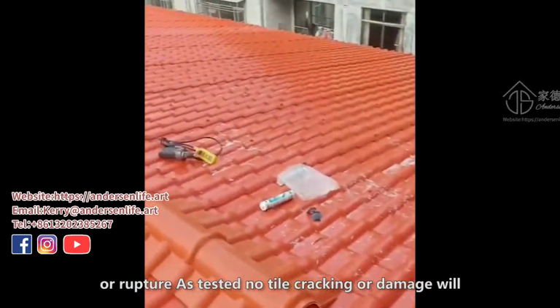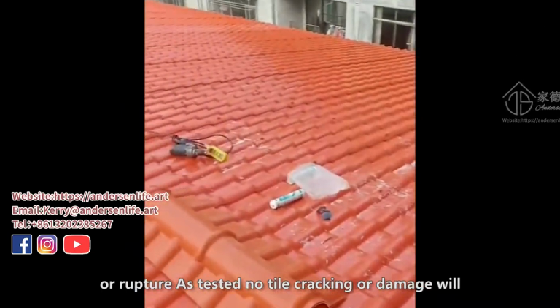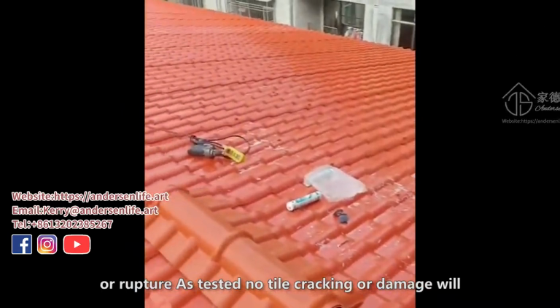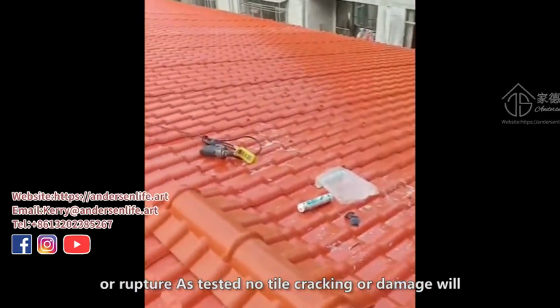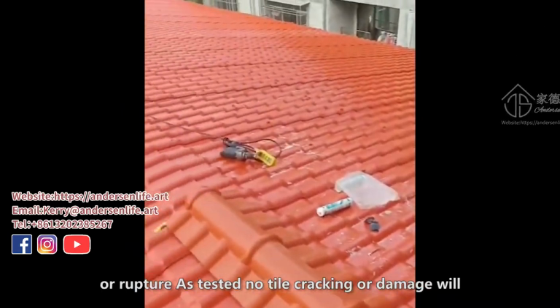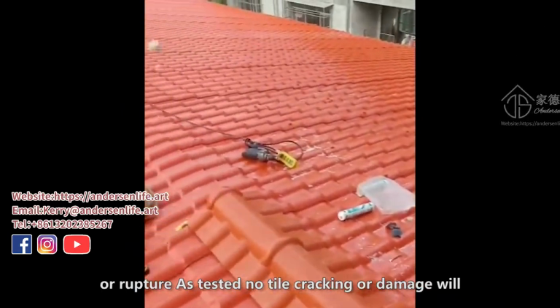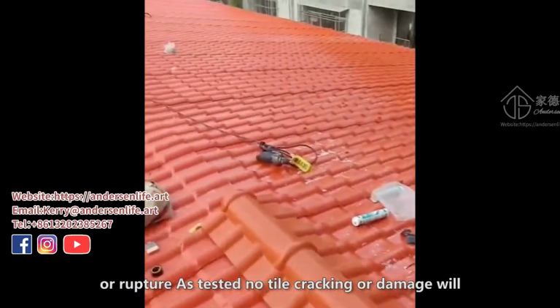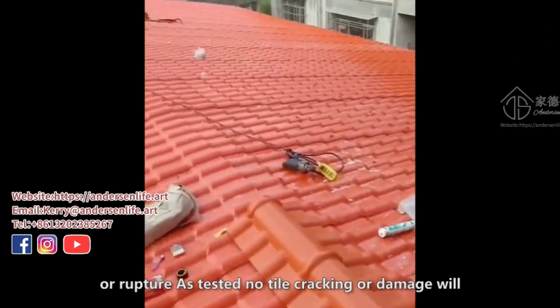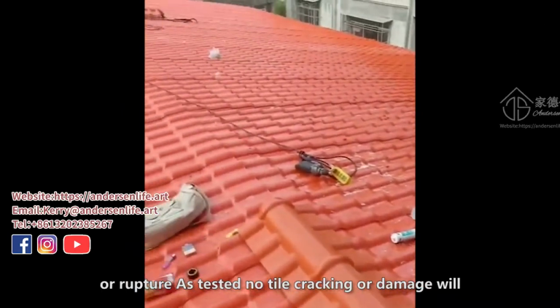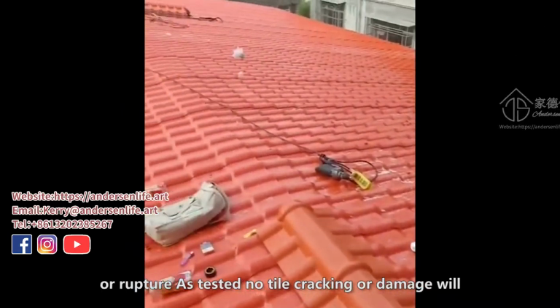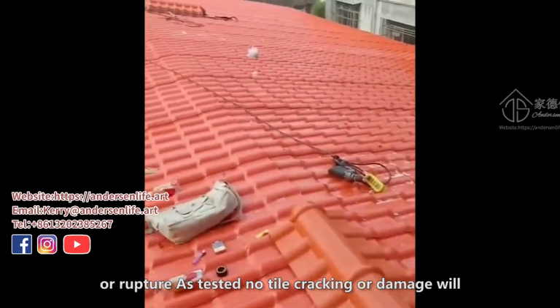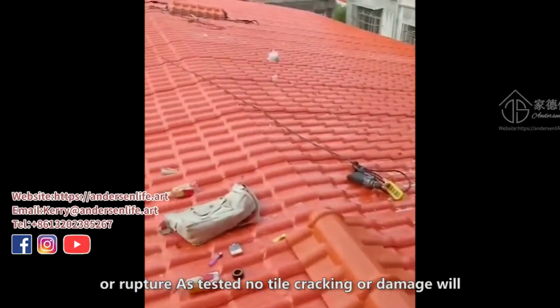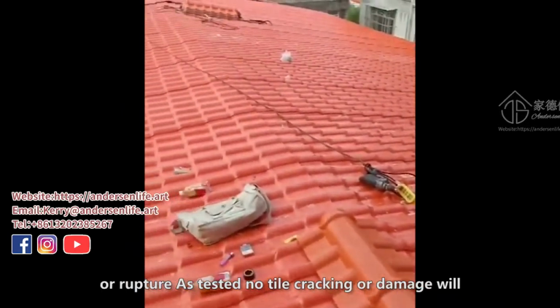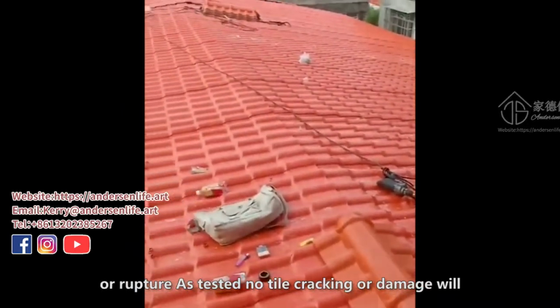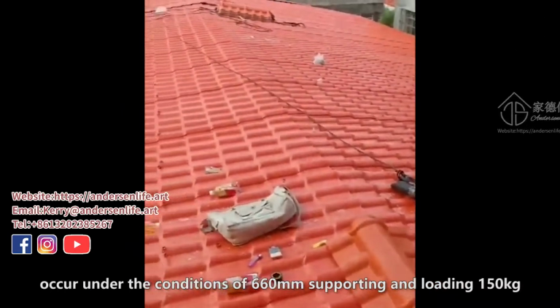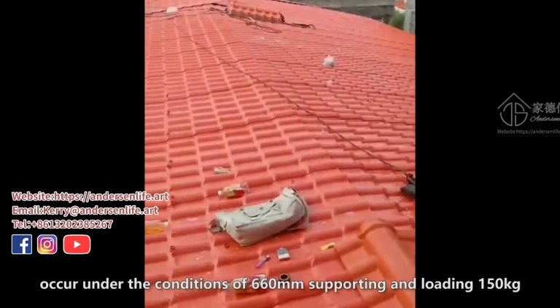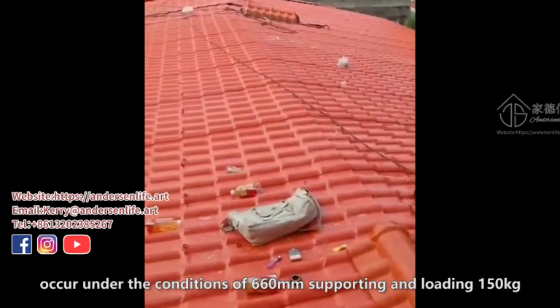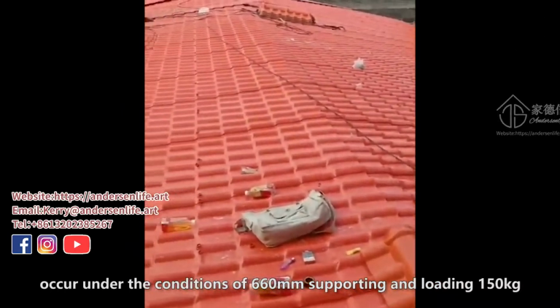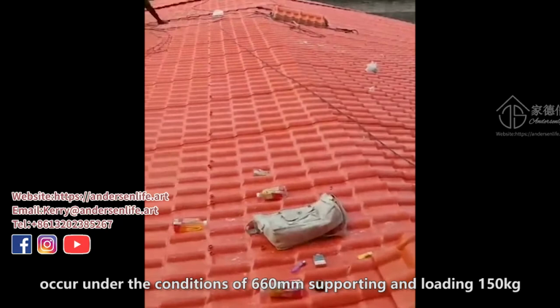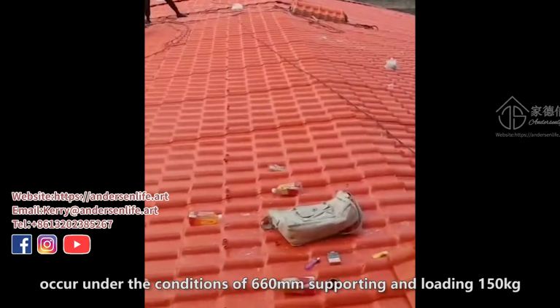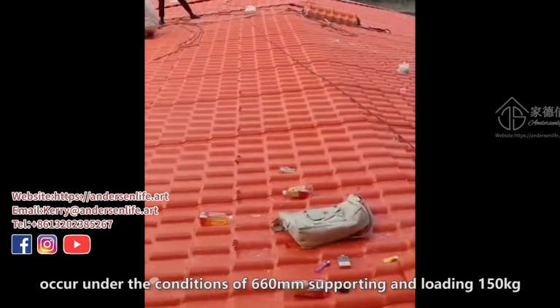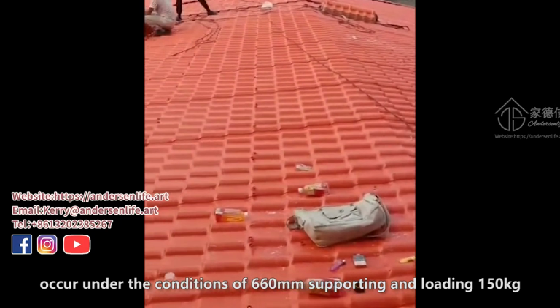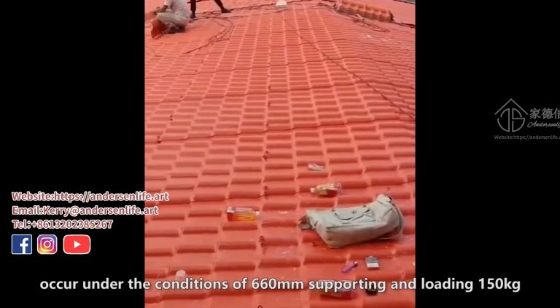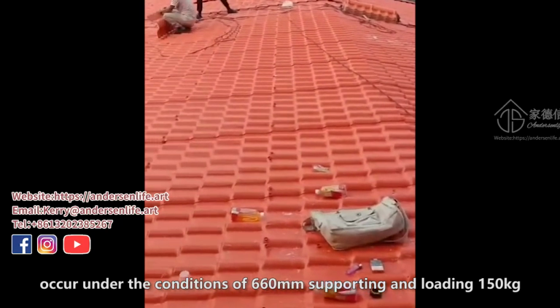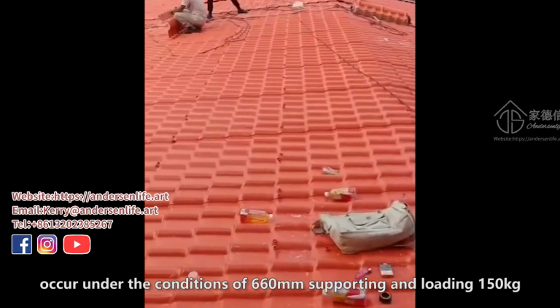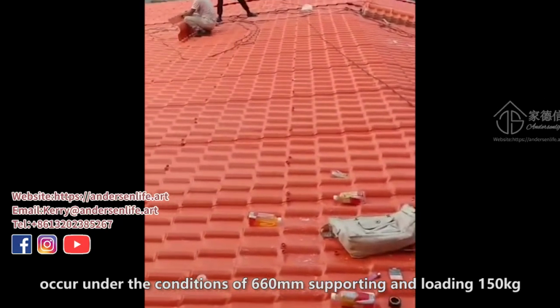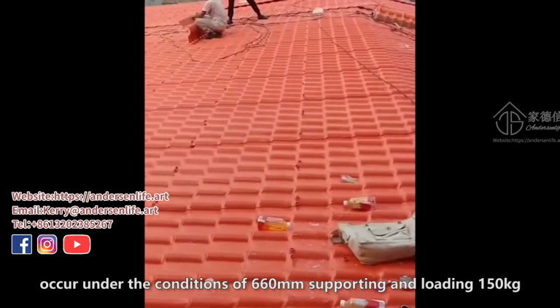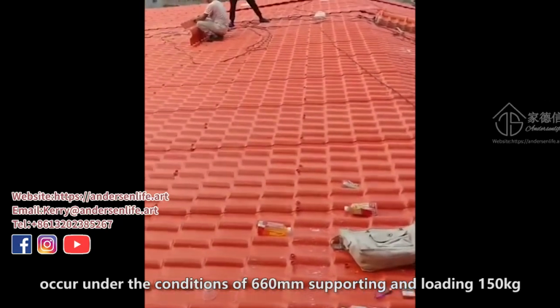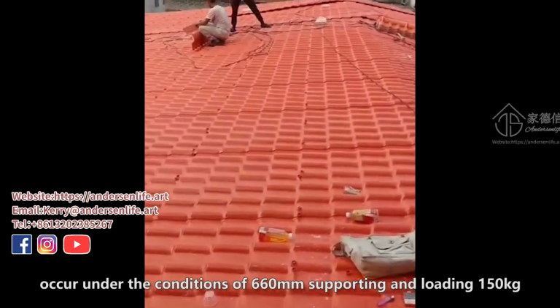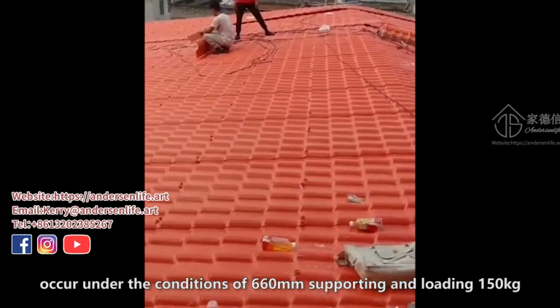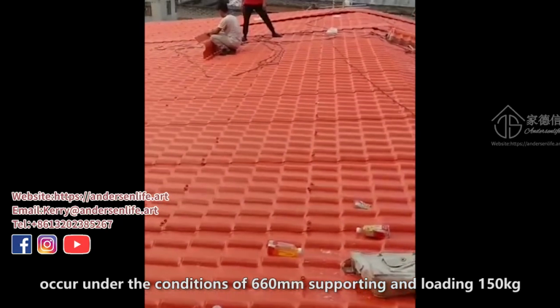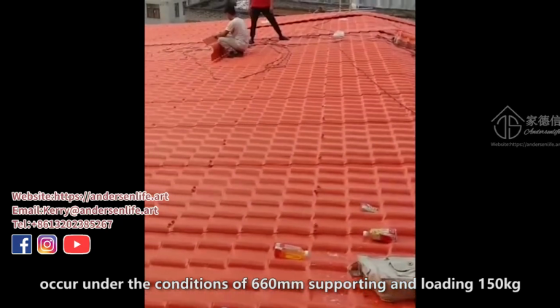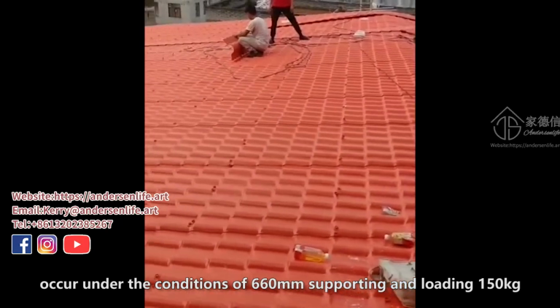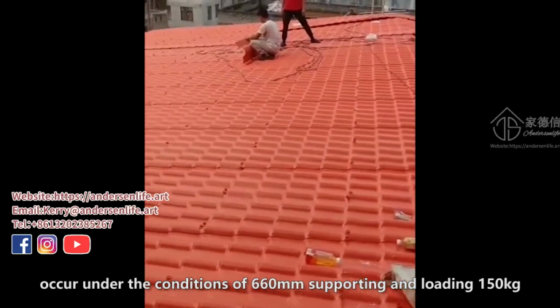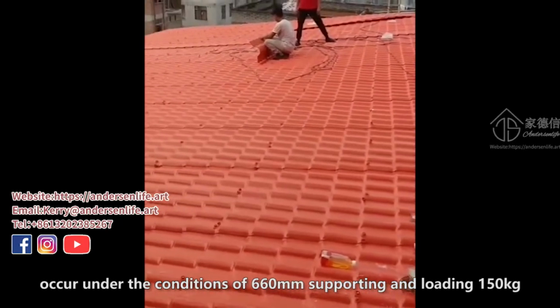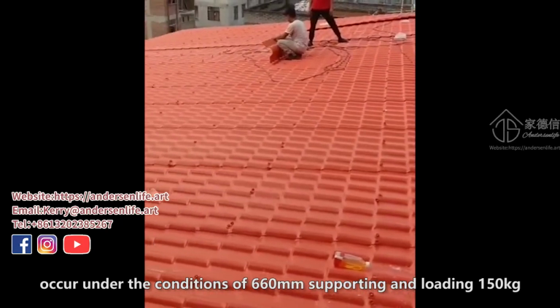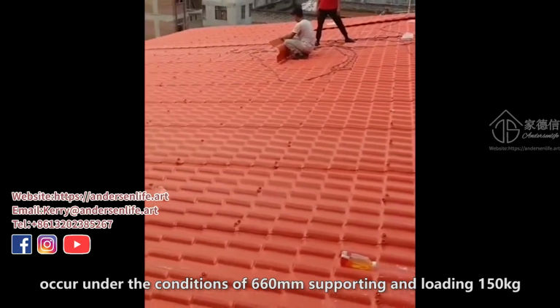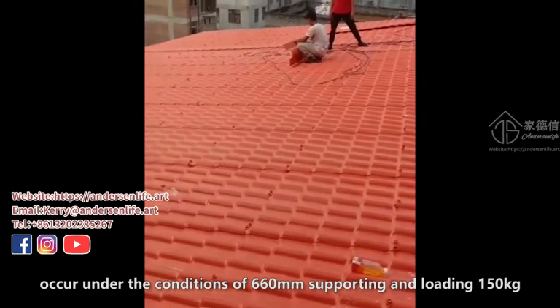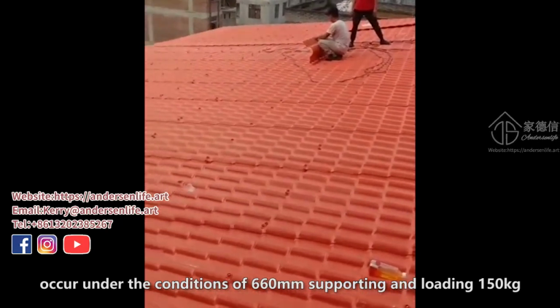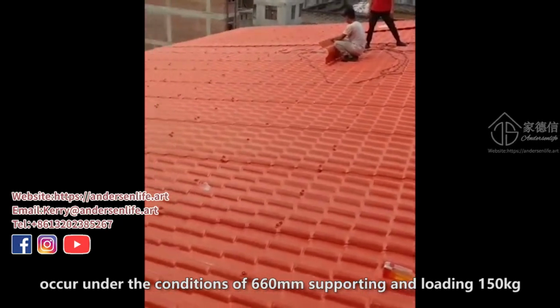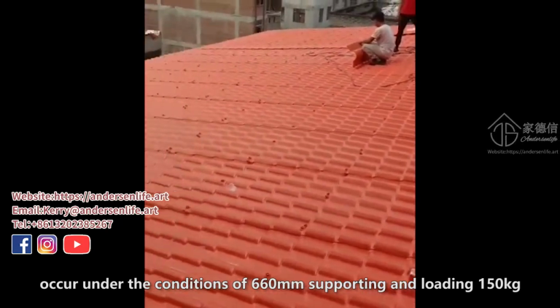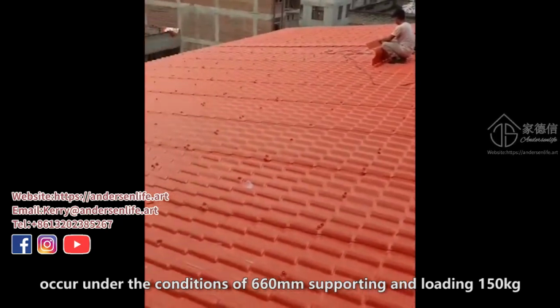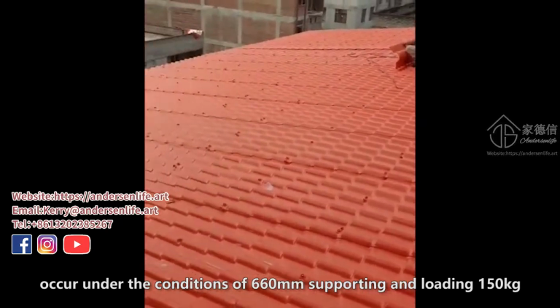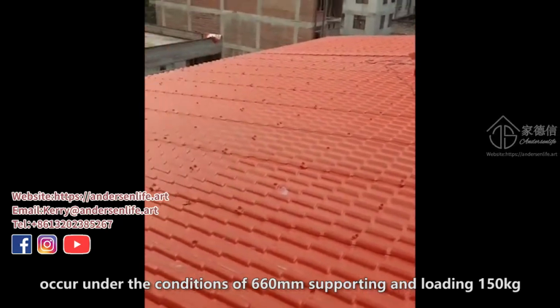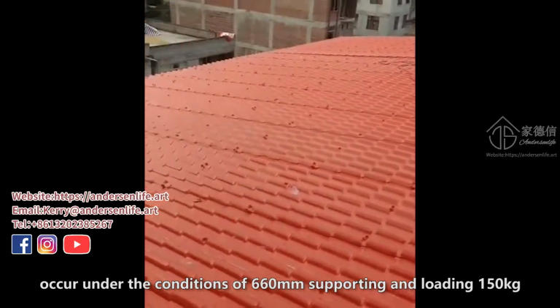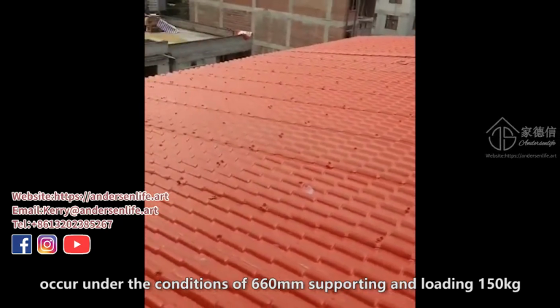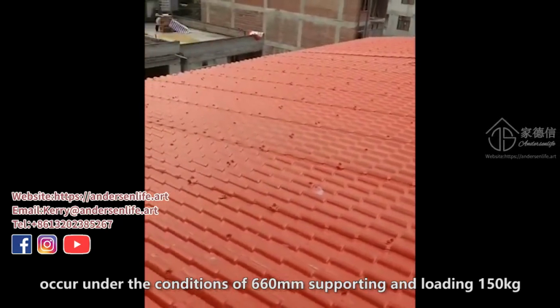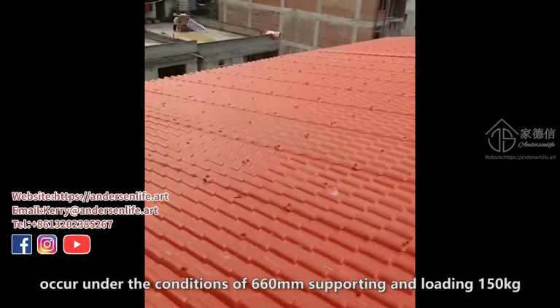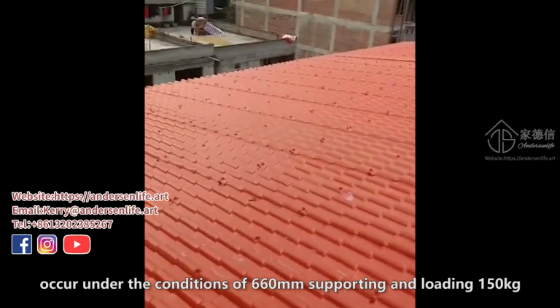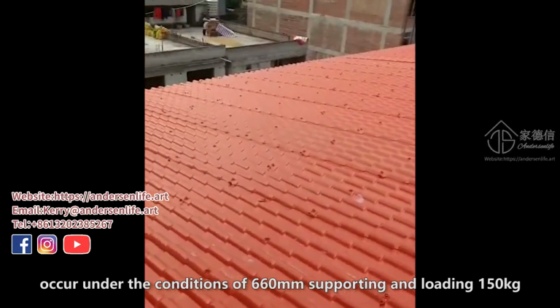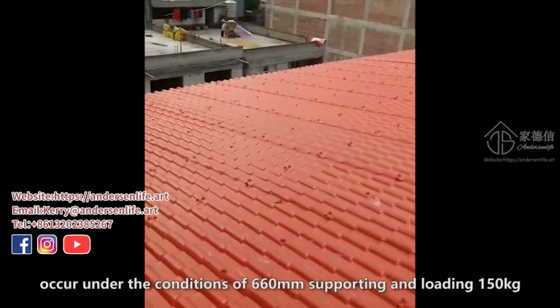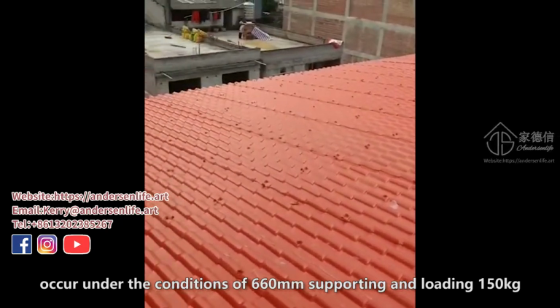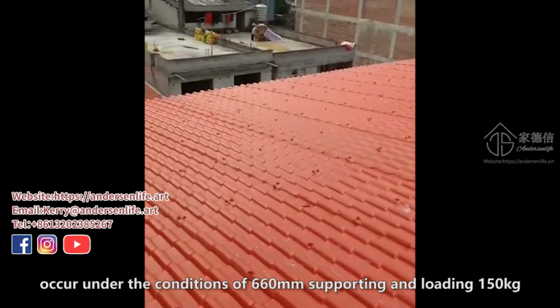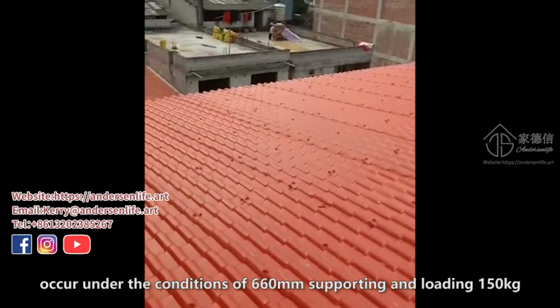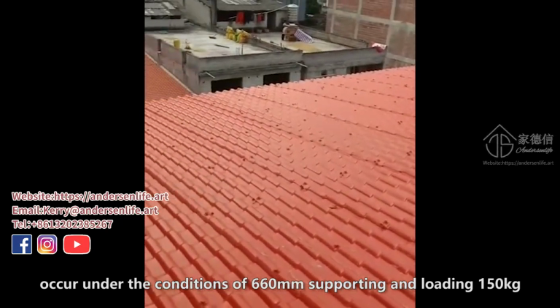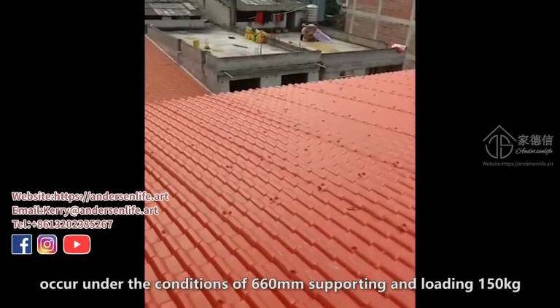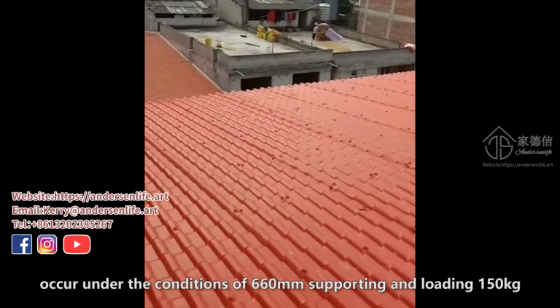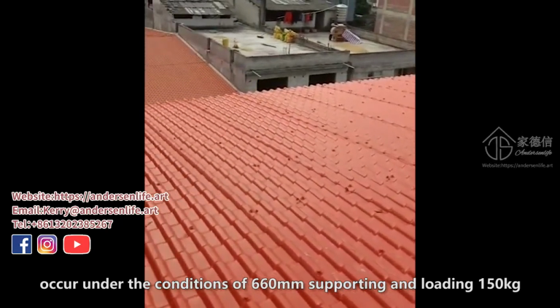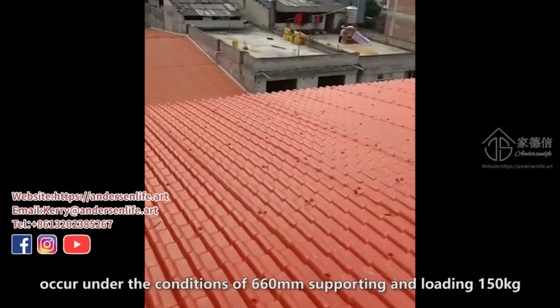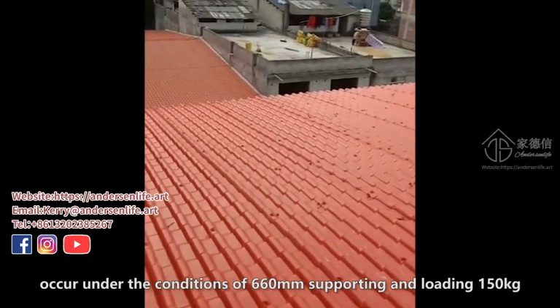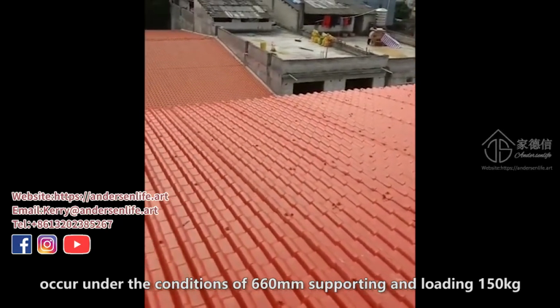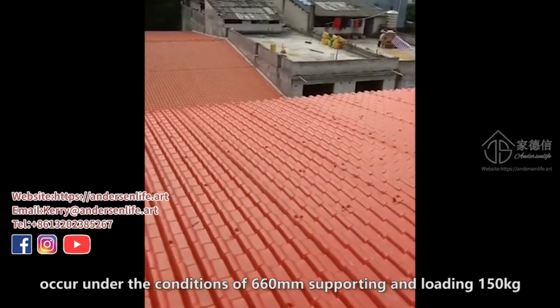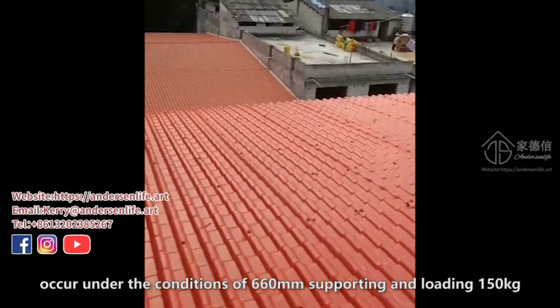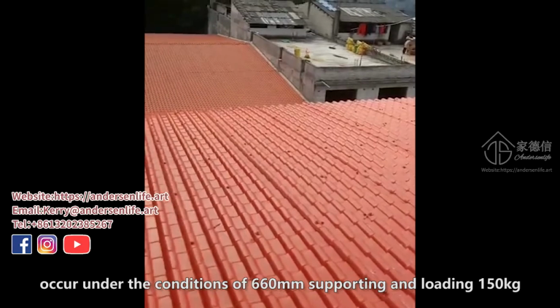No tile cracking or damage will occur under the conditions of 660 mm supporting and loading 150 kg.